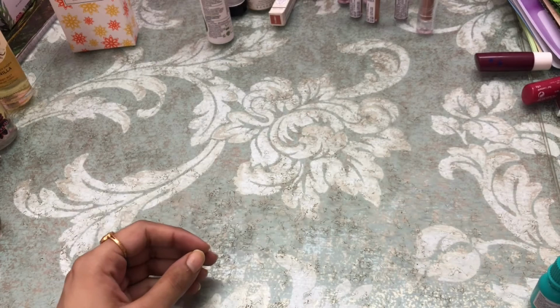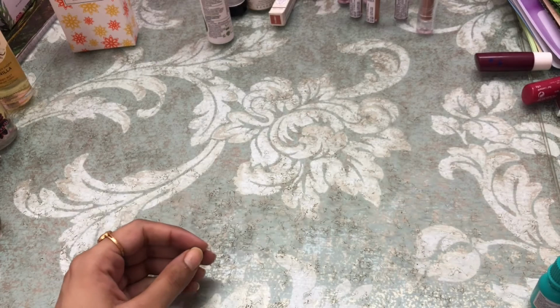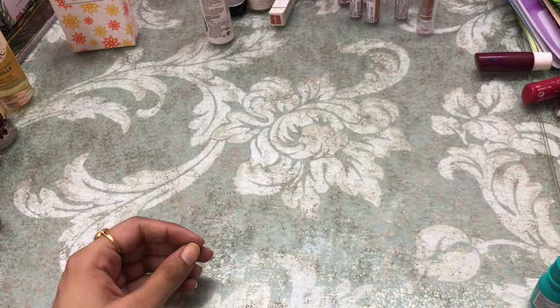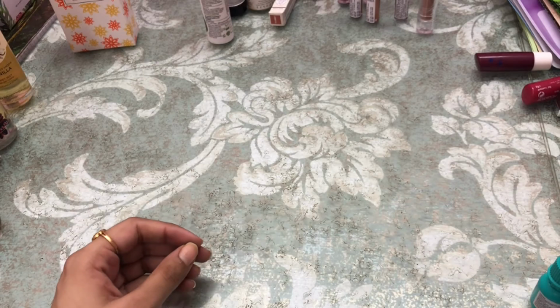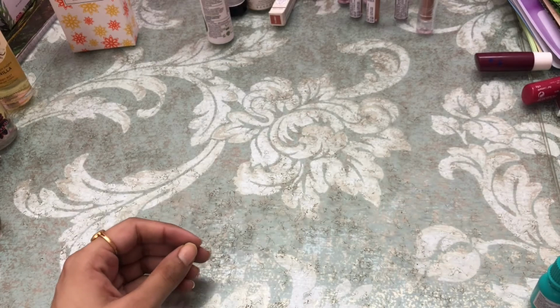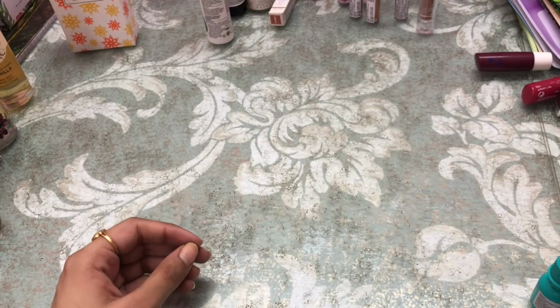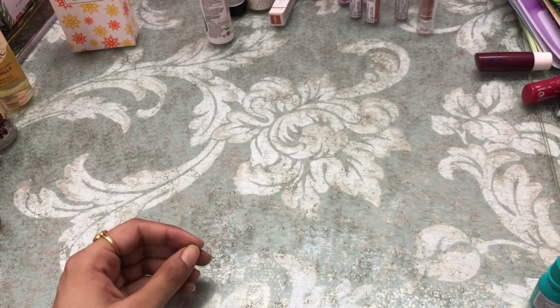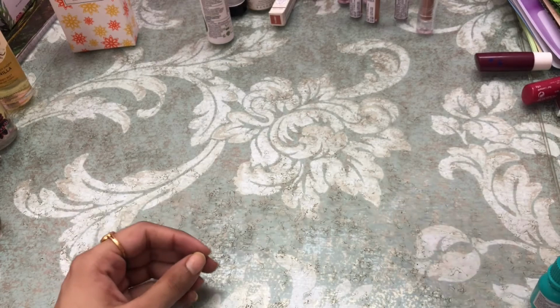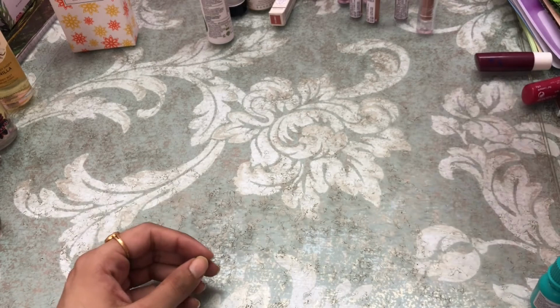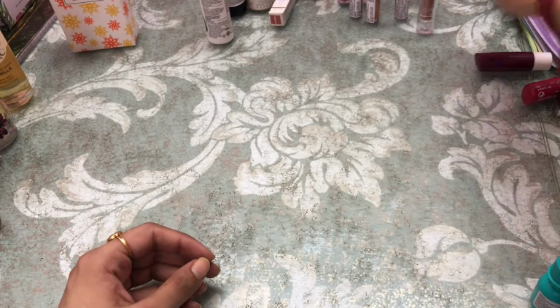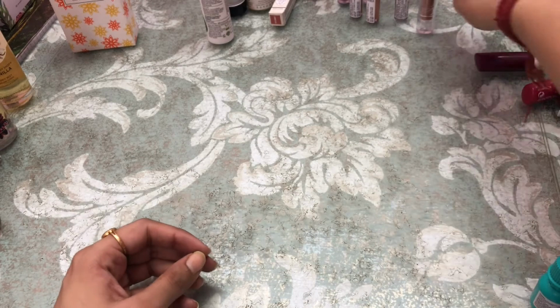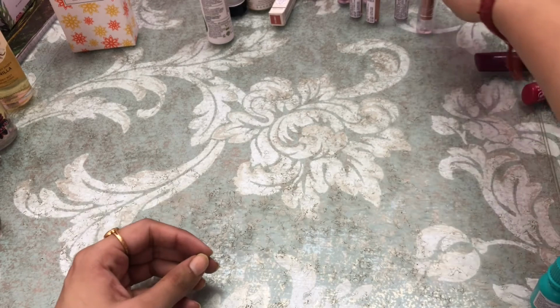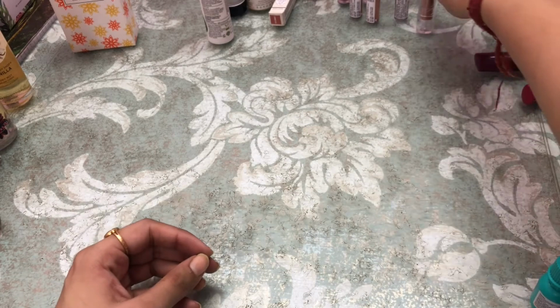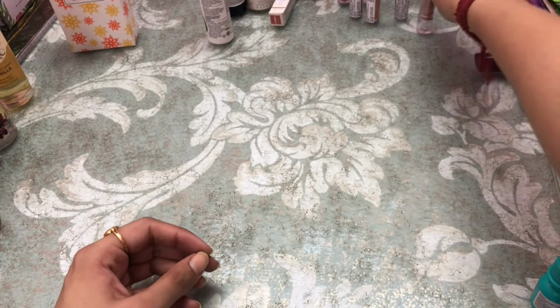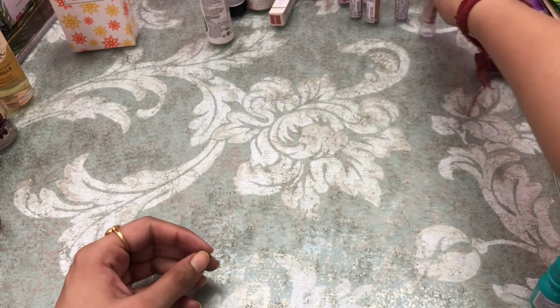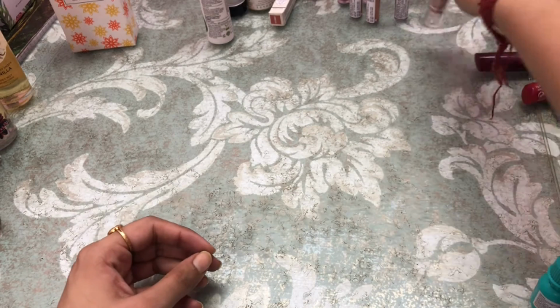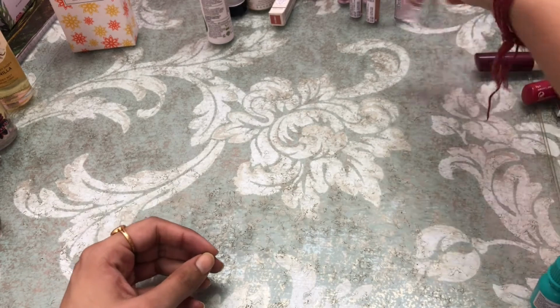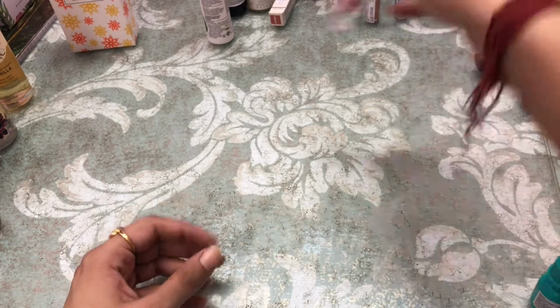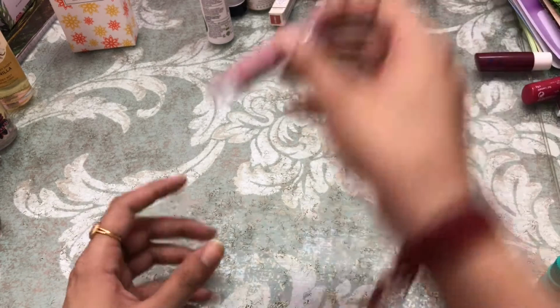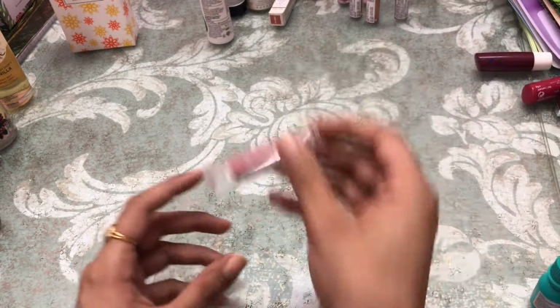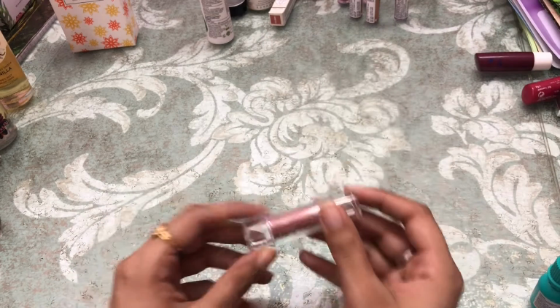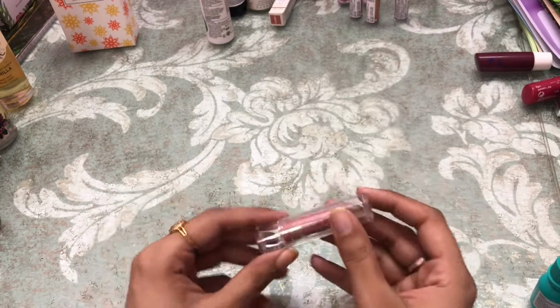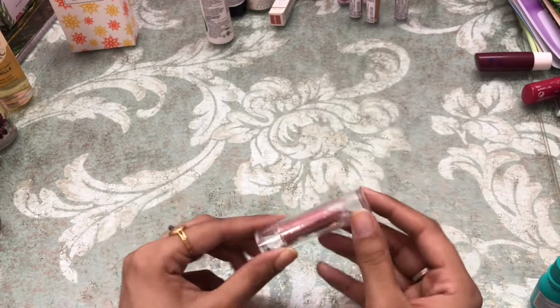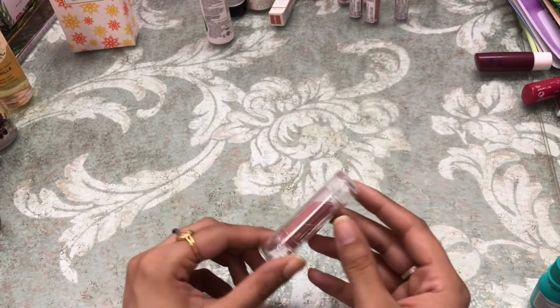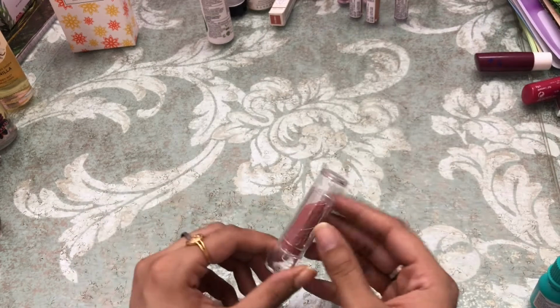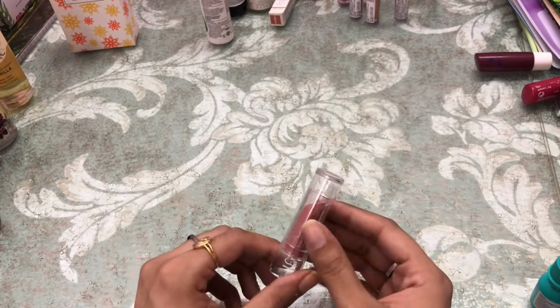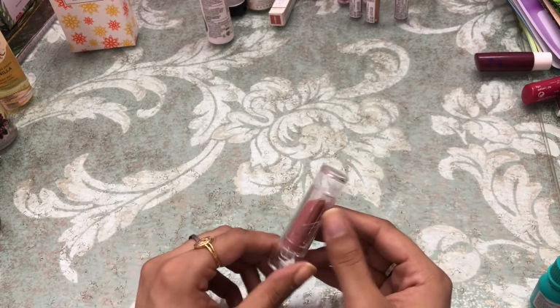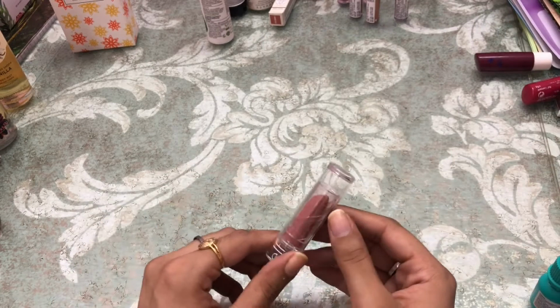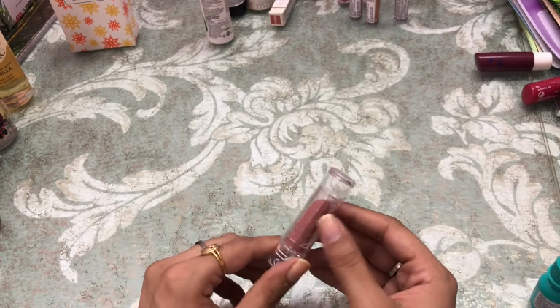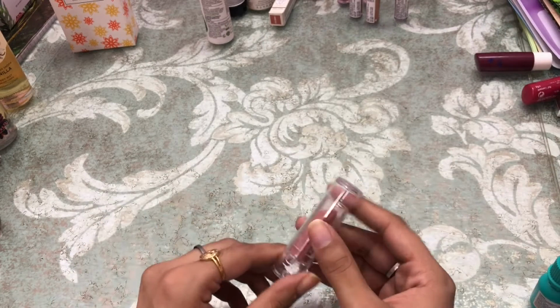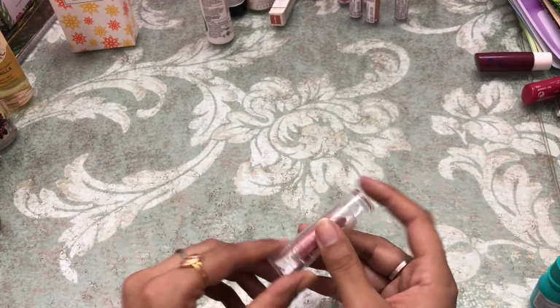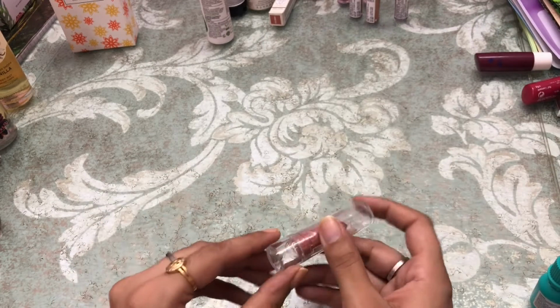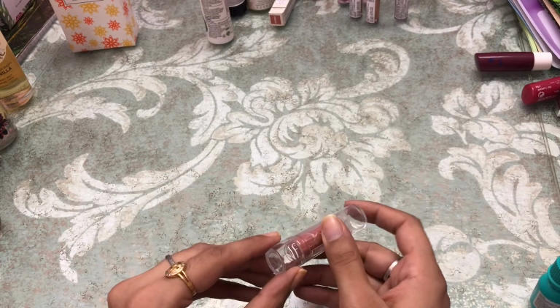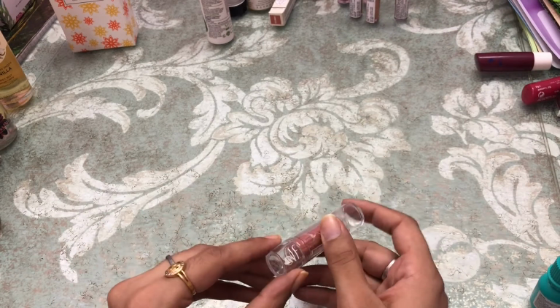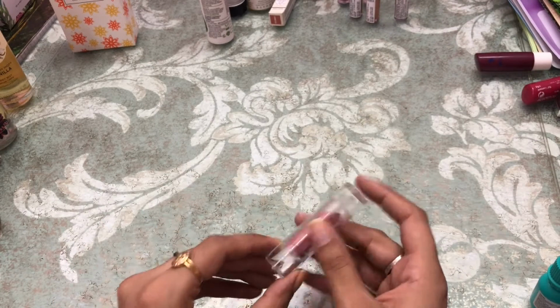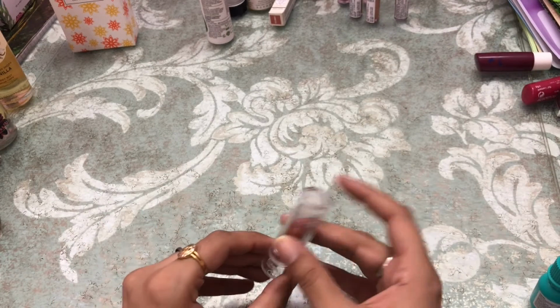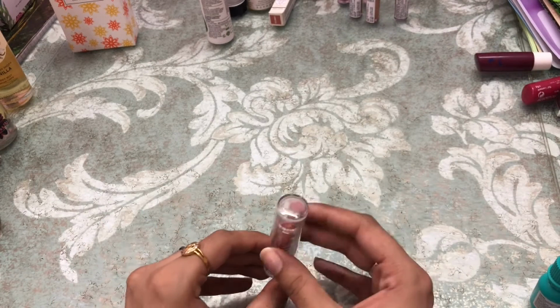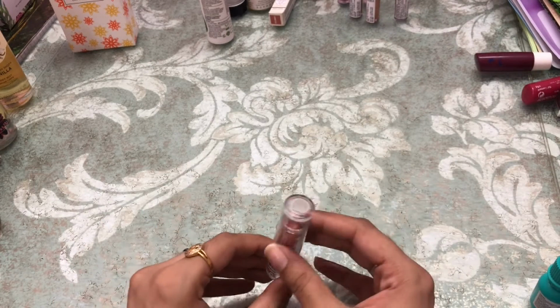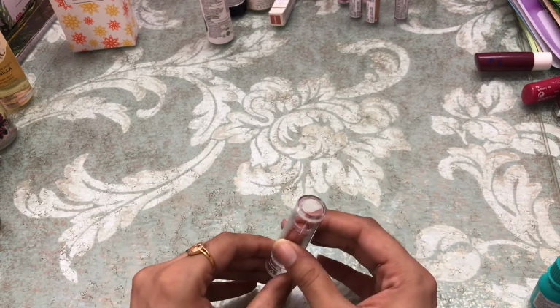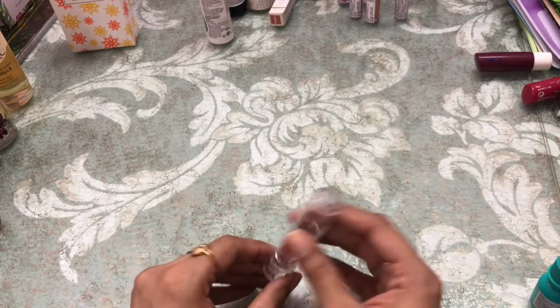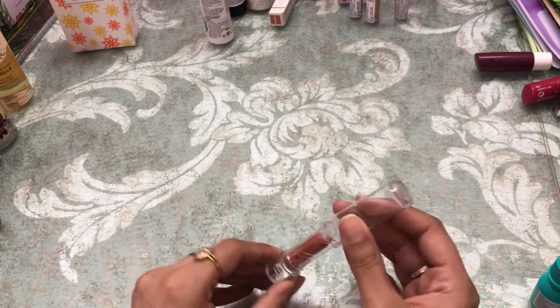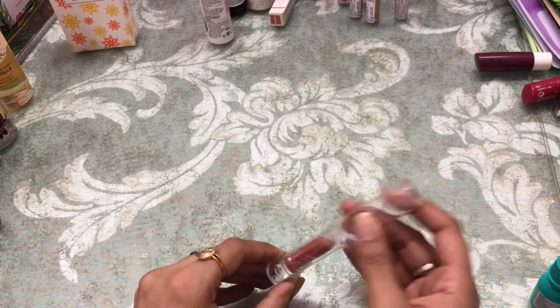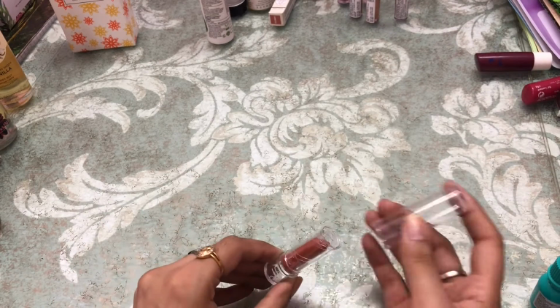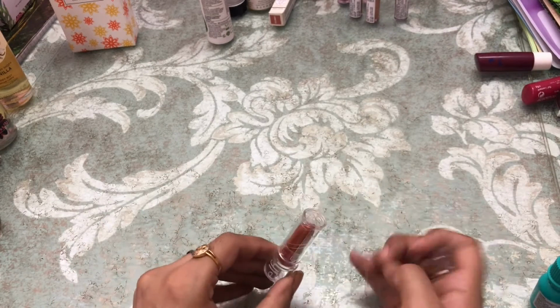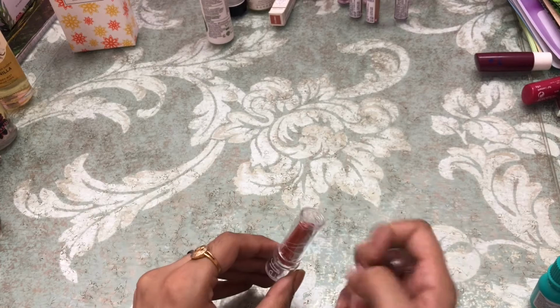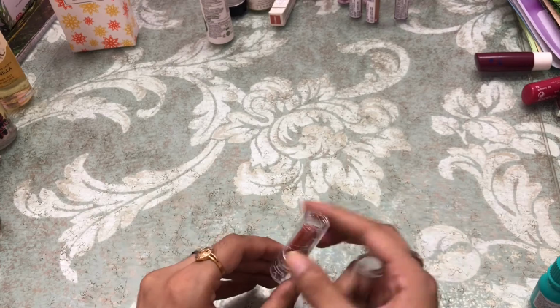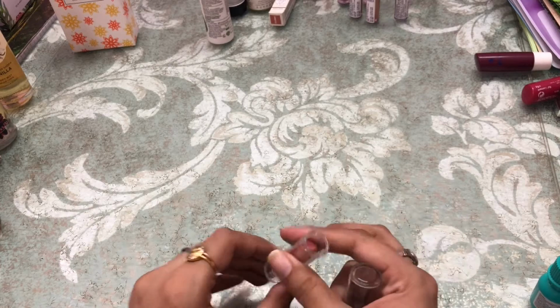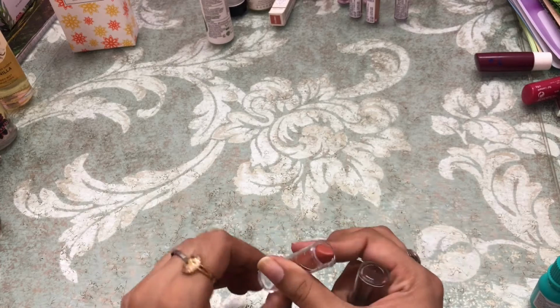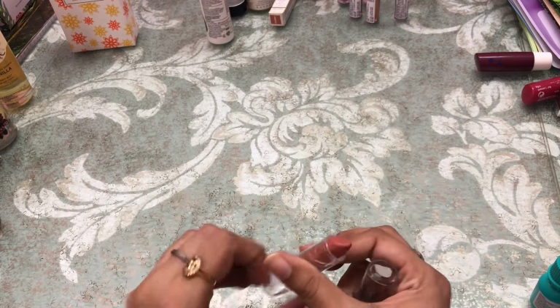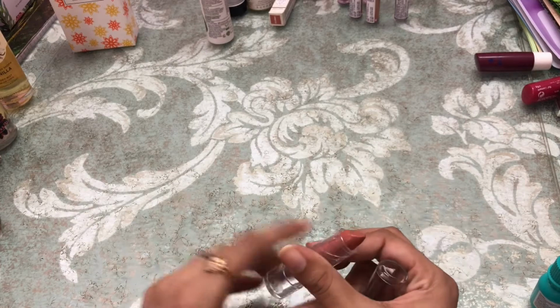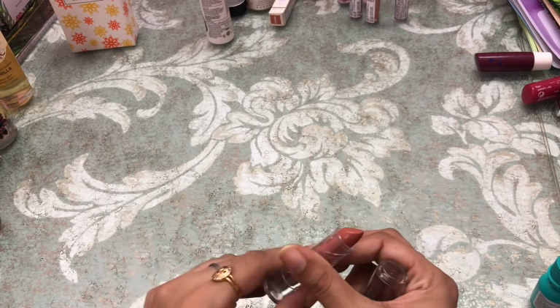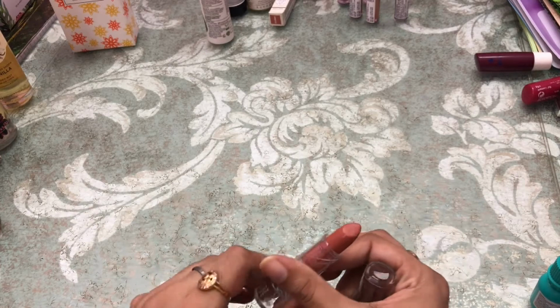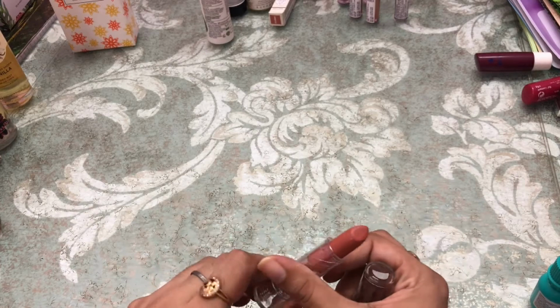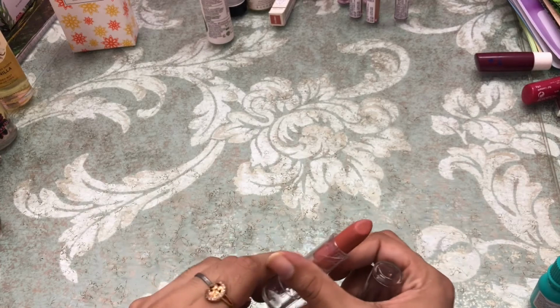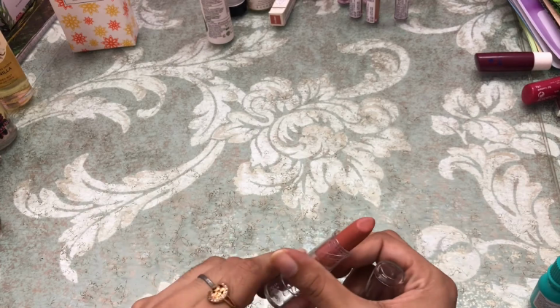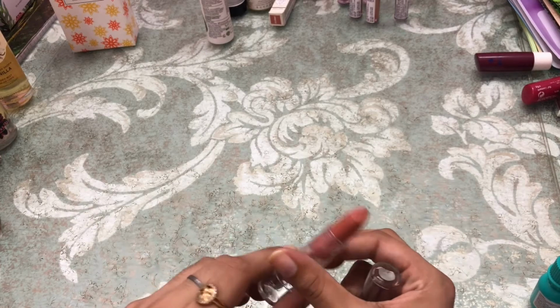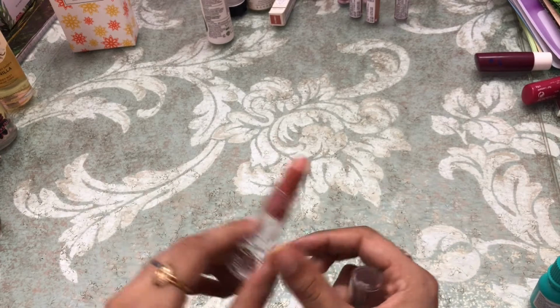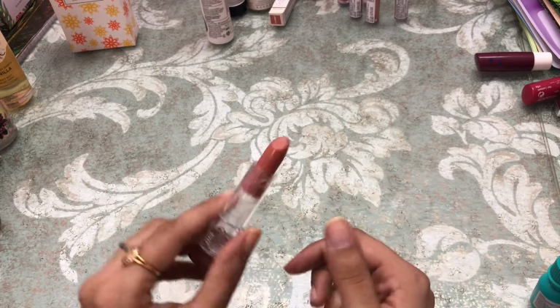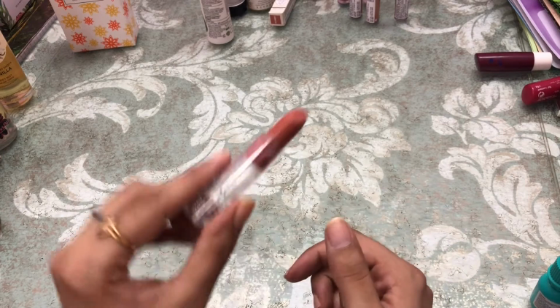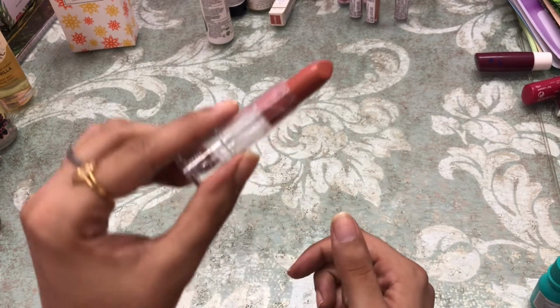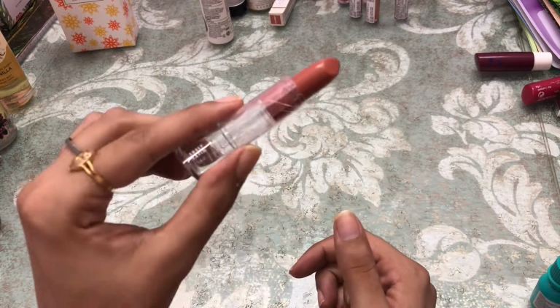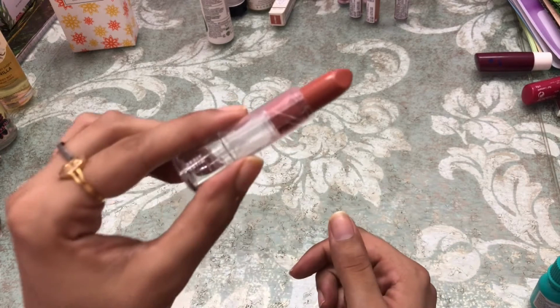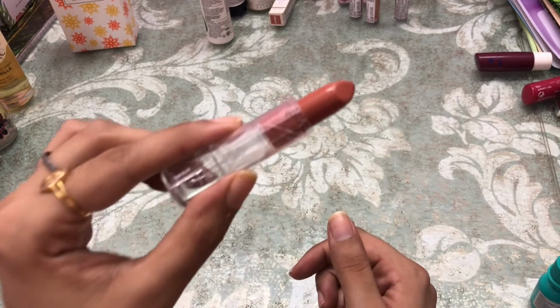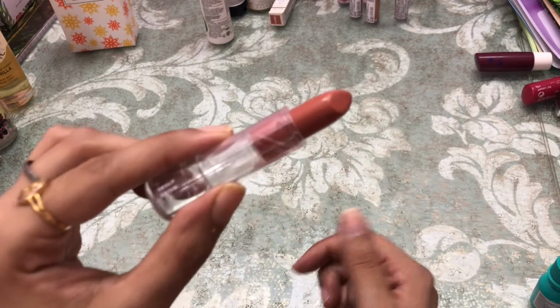Next is from Elf Cosmetics in the shade Nectar — and this is how it looks like.